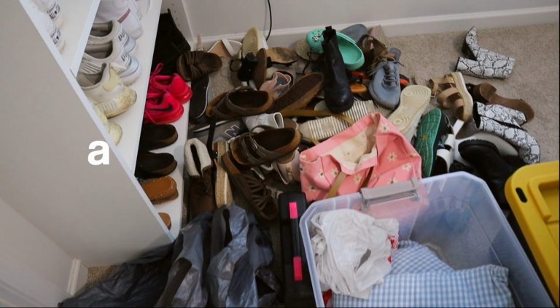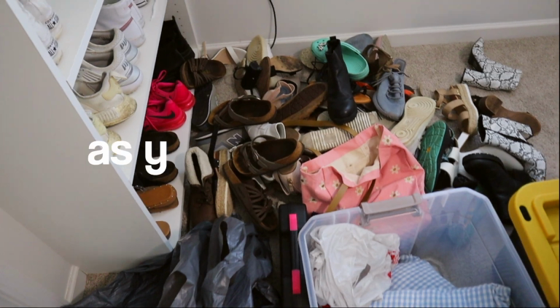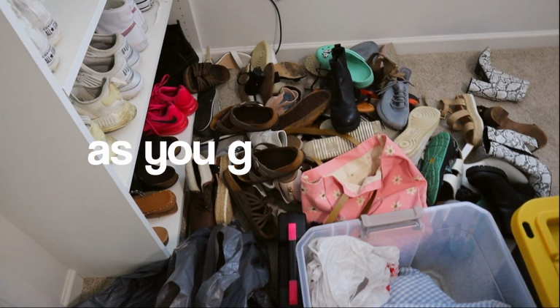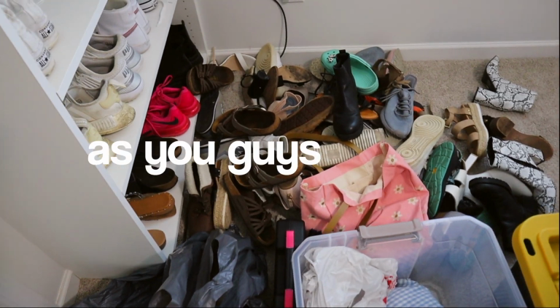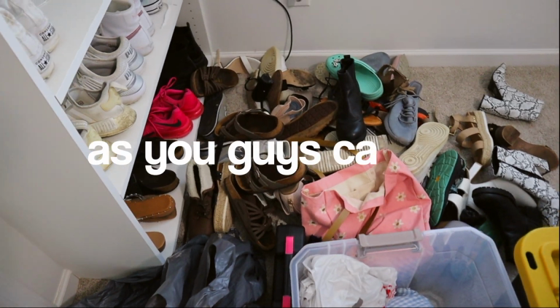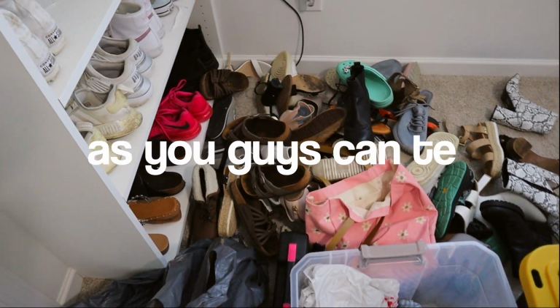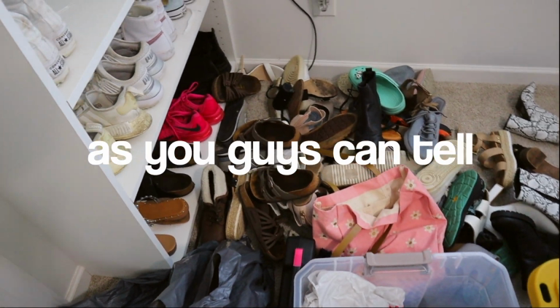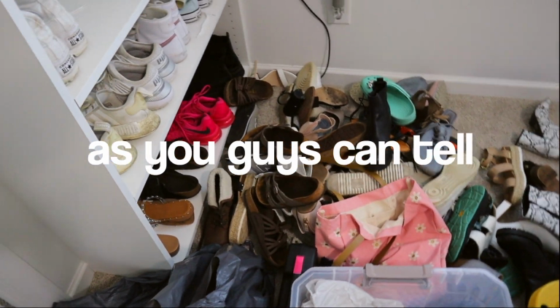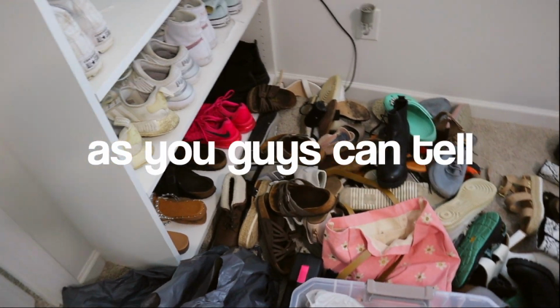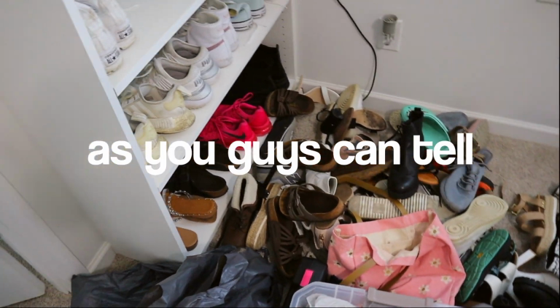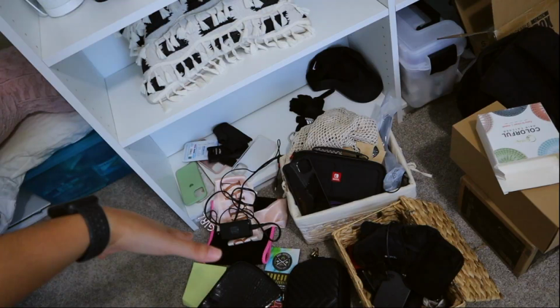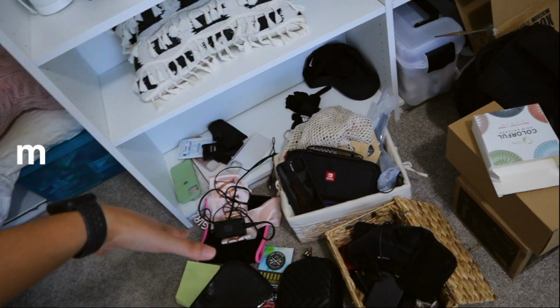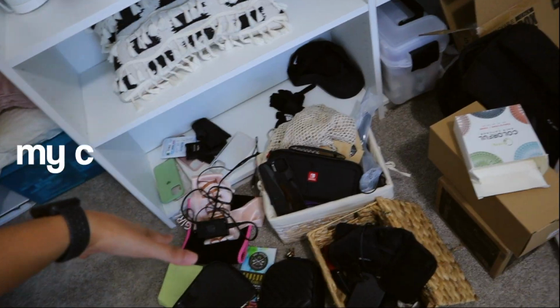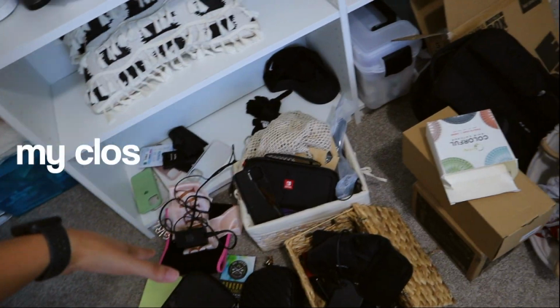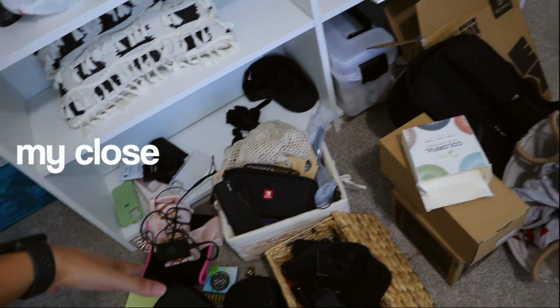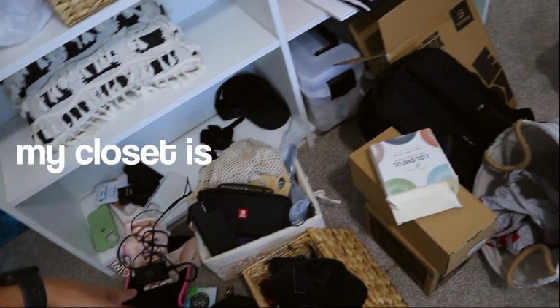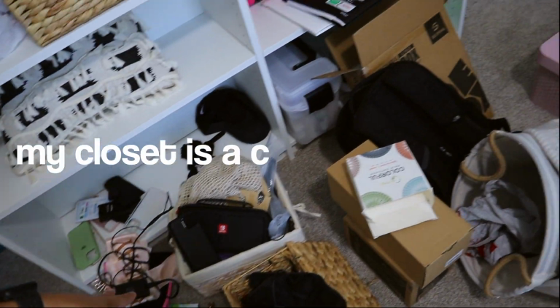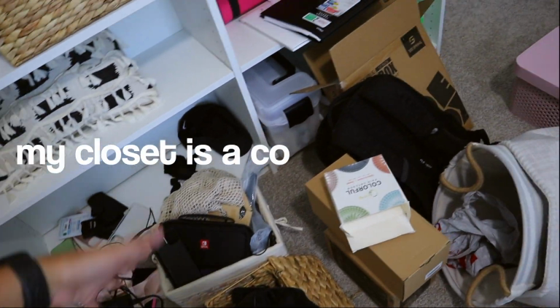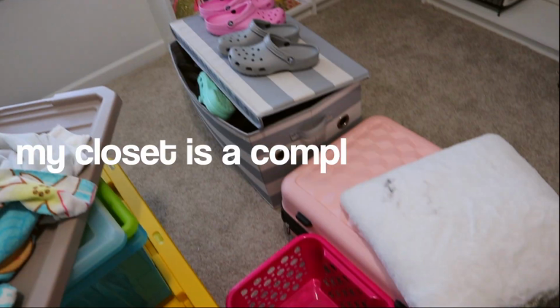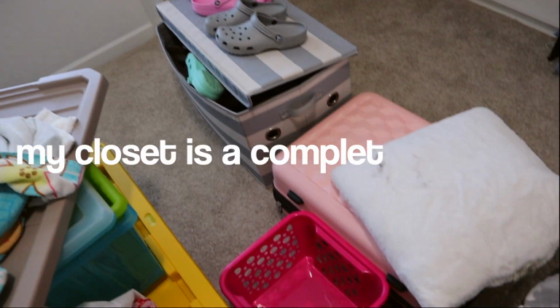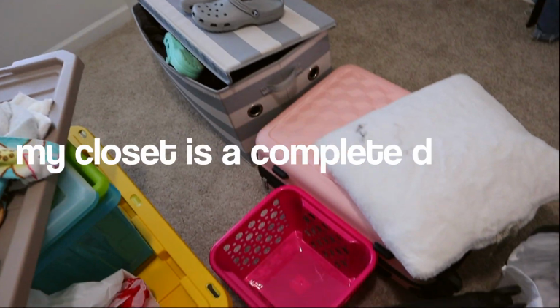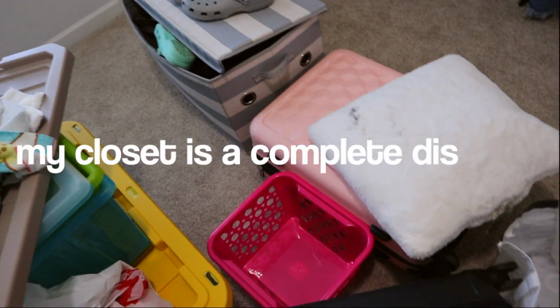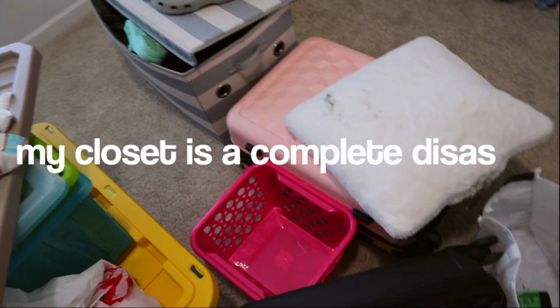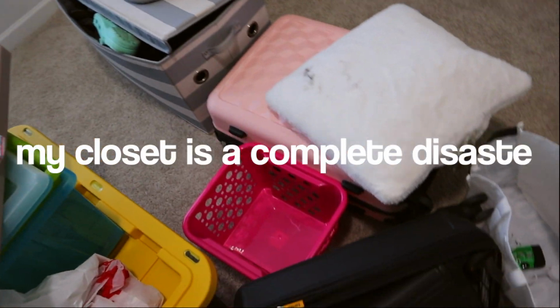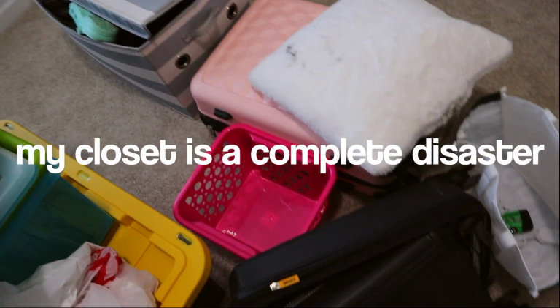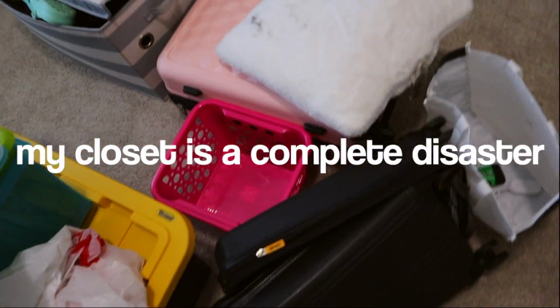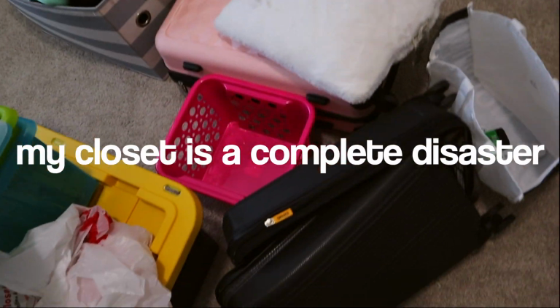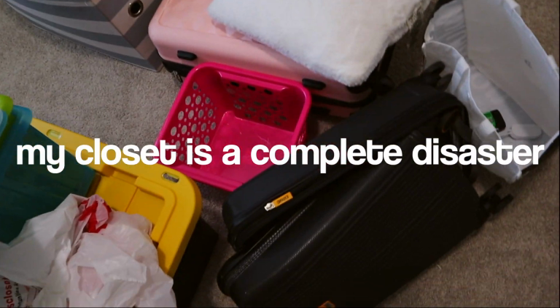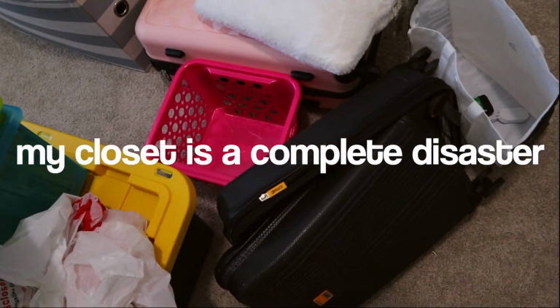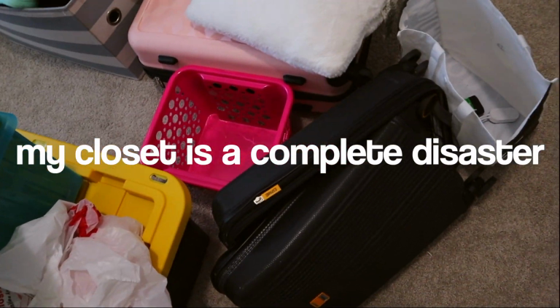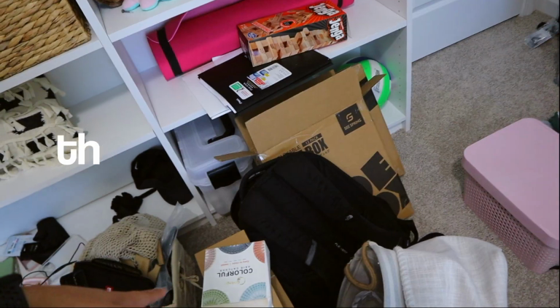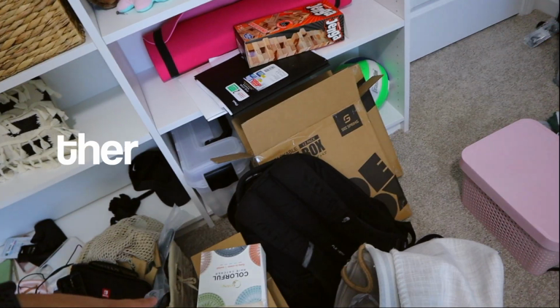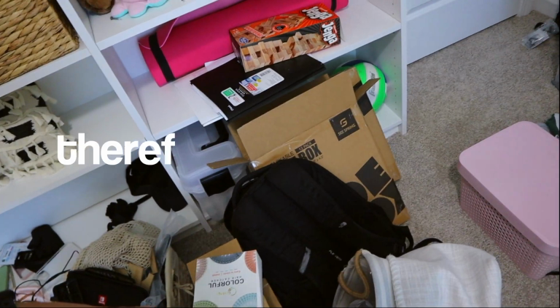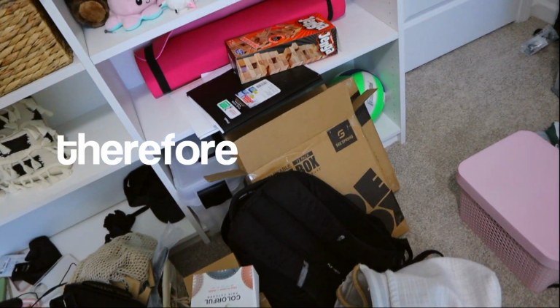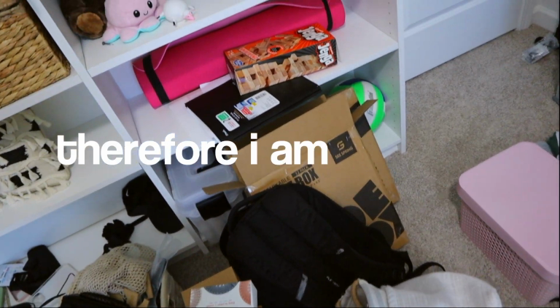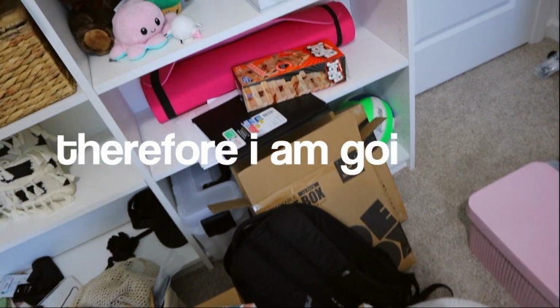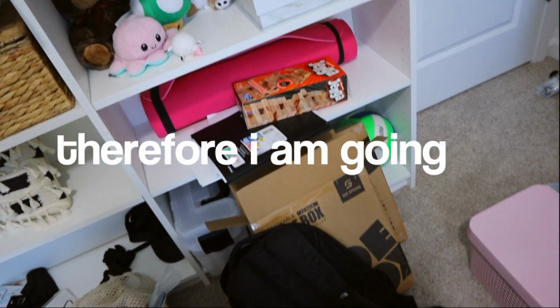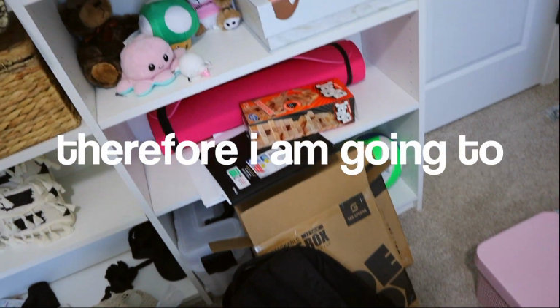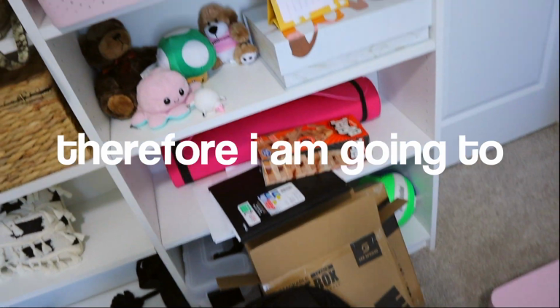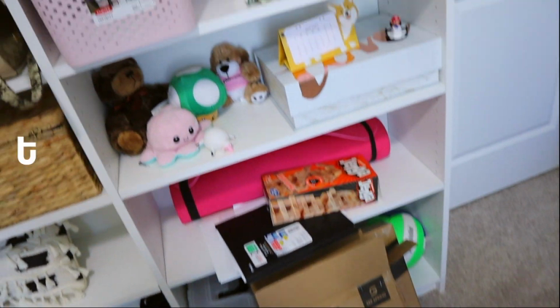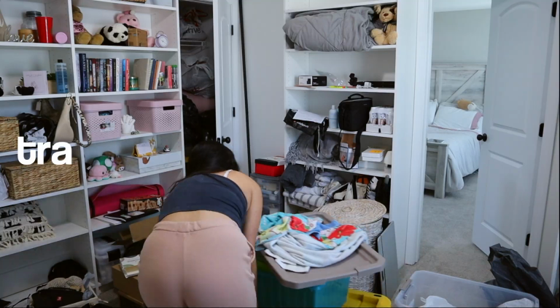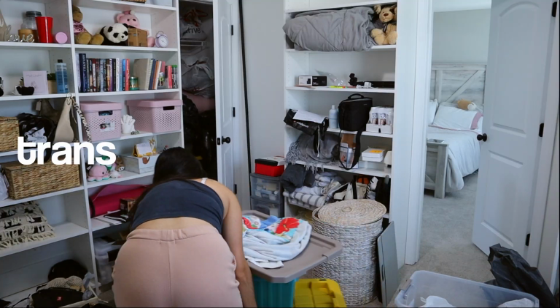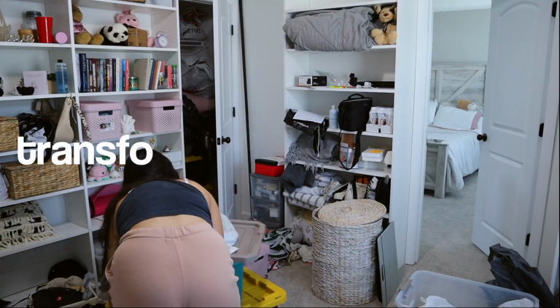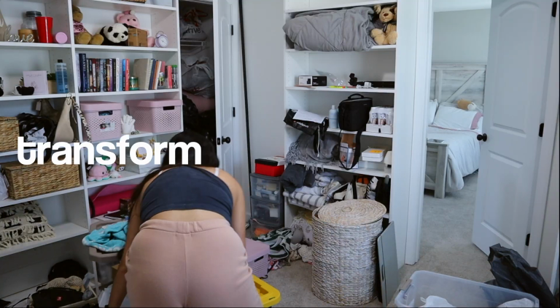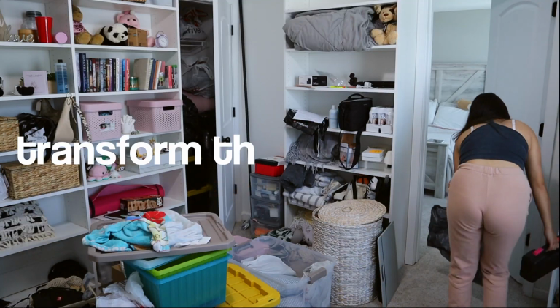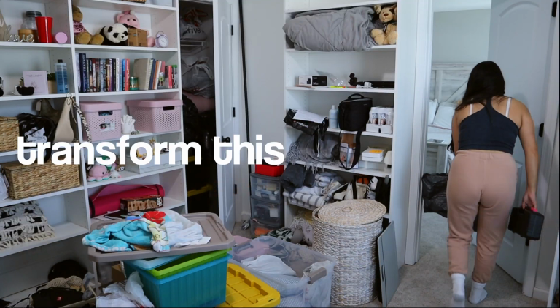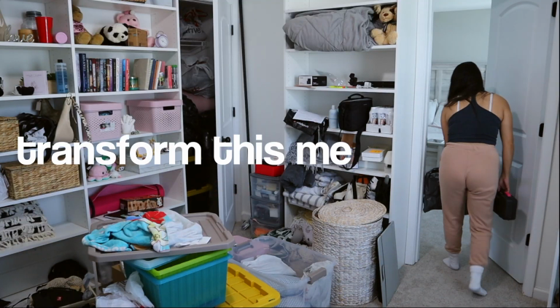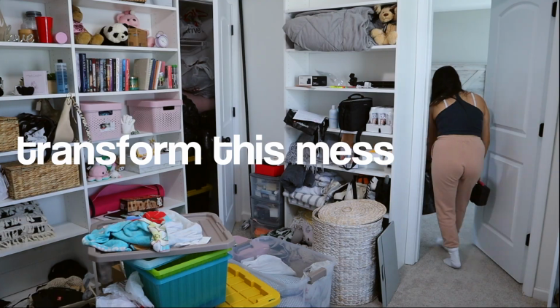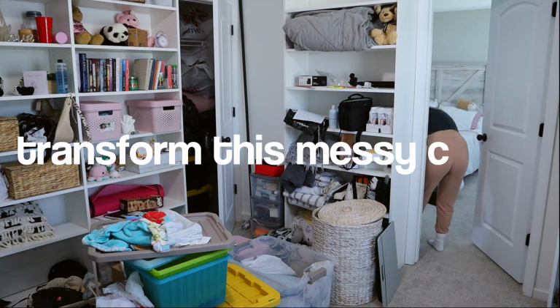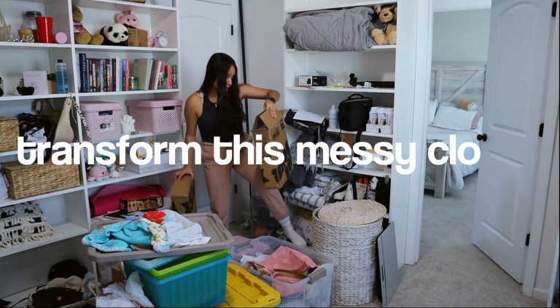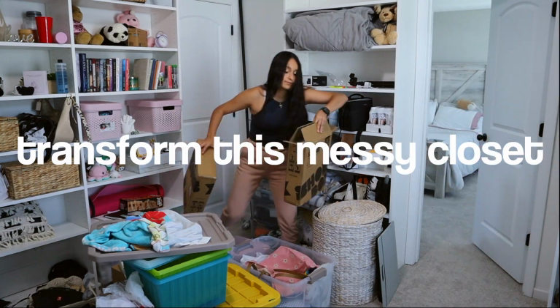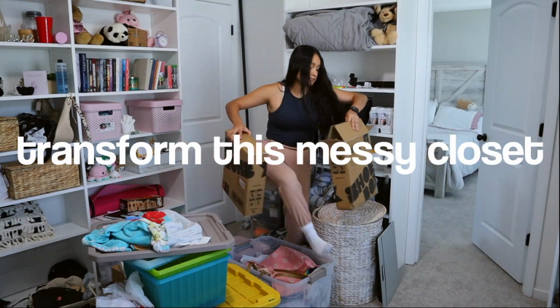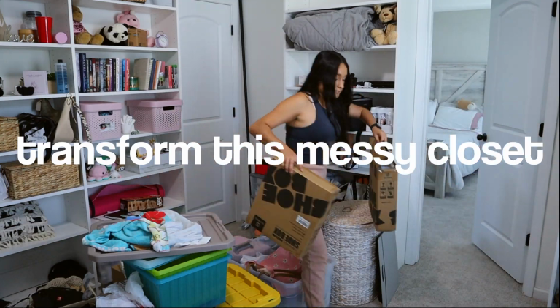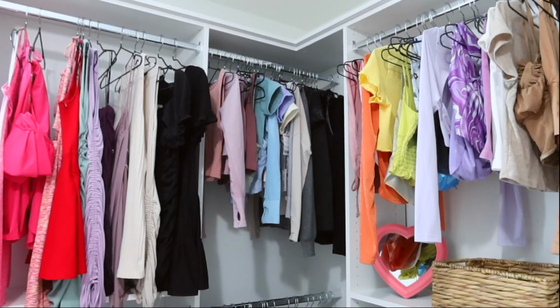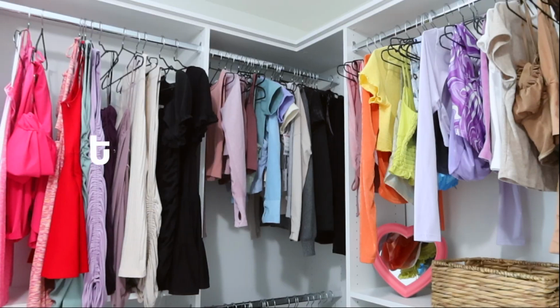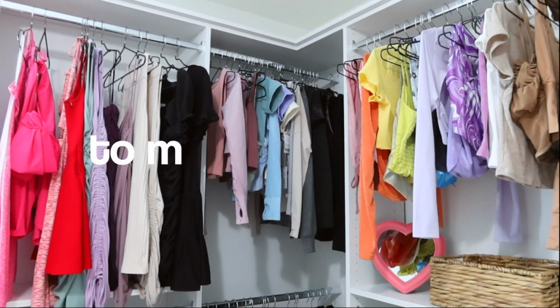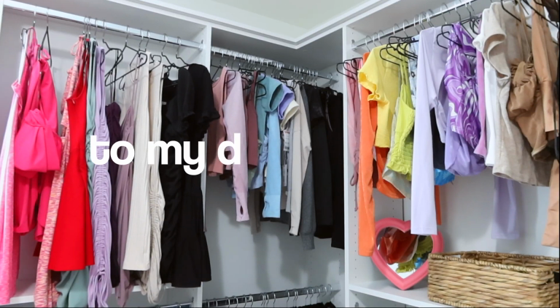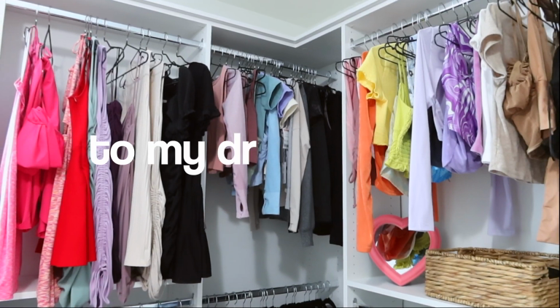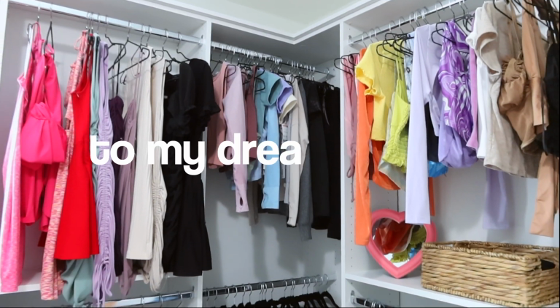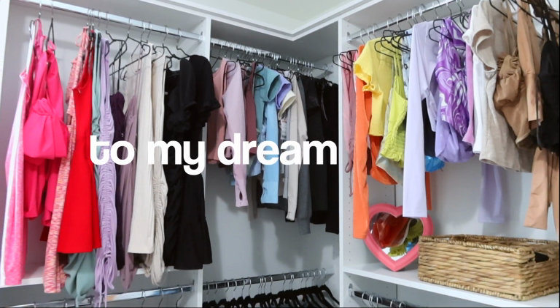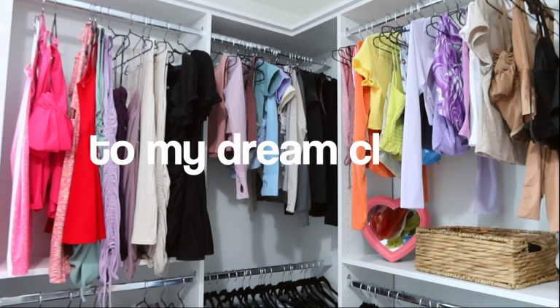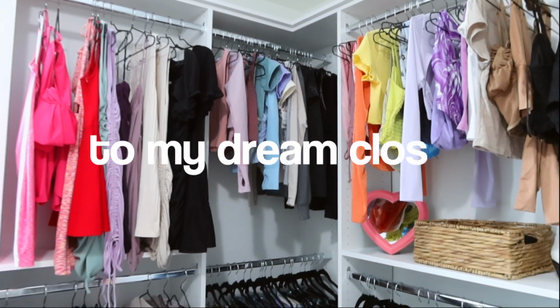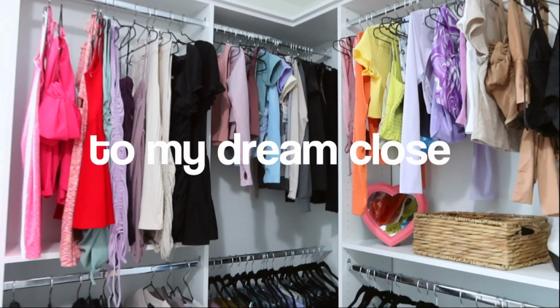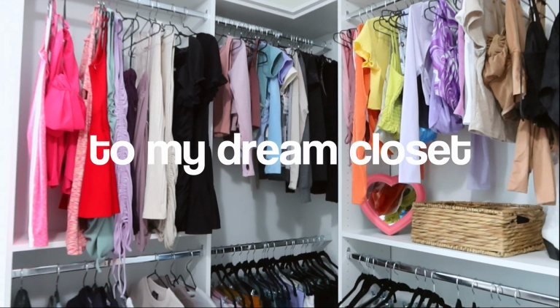As you guys can tell, my closet is a complete disaster. Therefore, I am going to transform this messy closet to my dream closet.